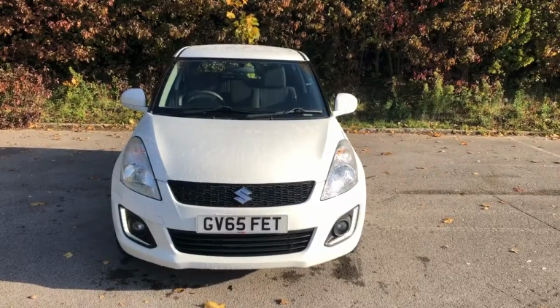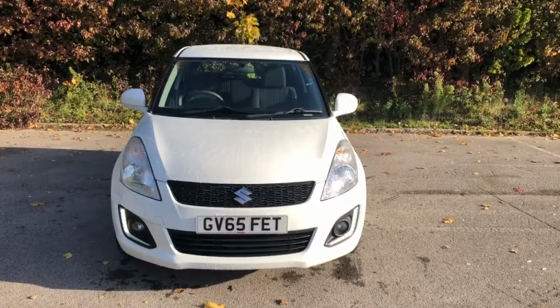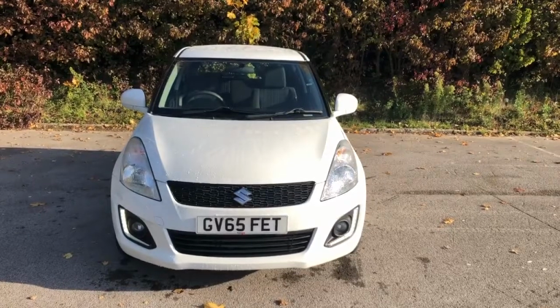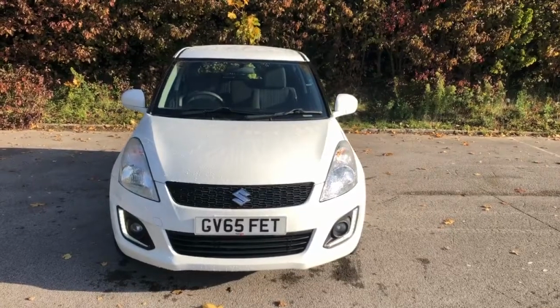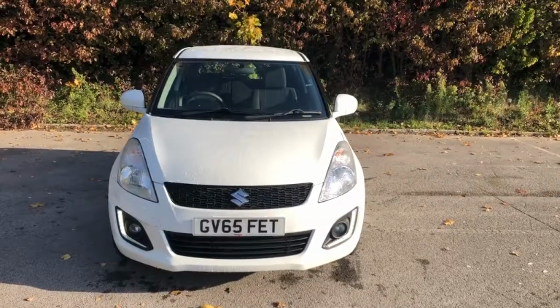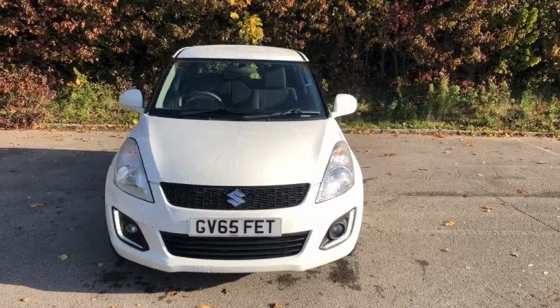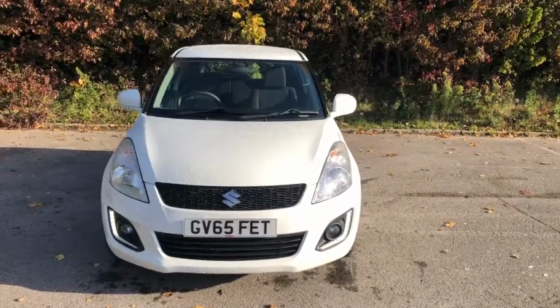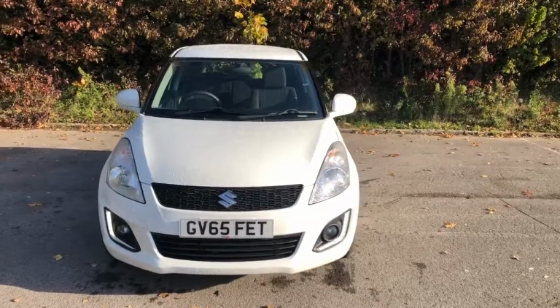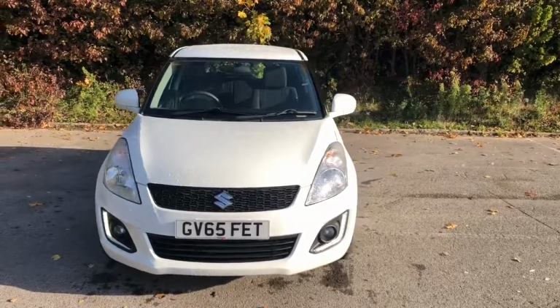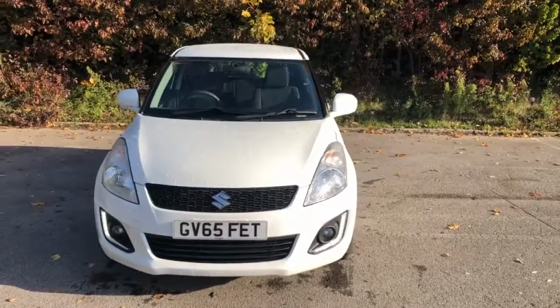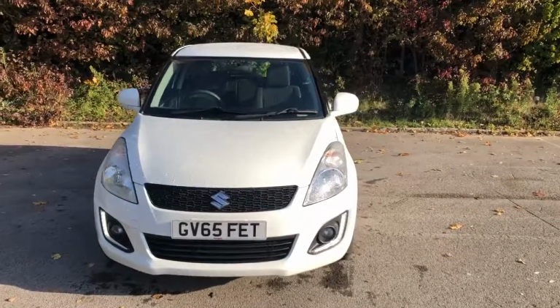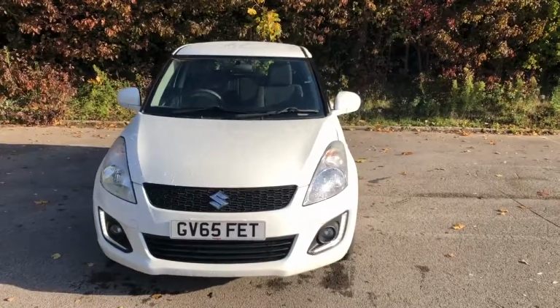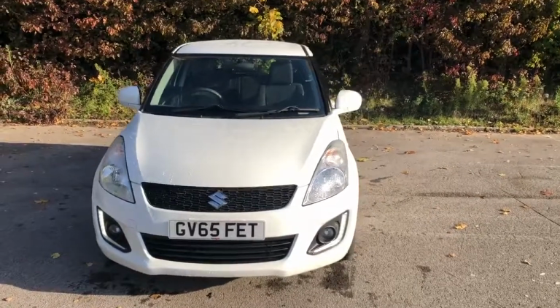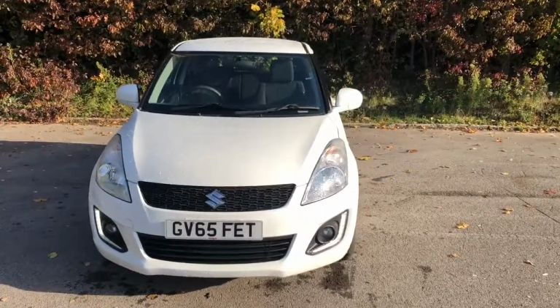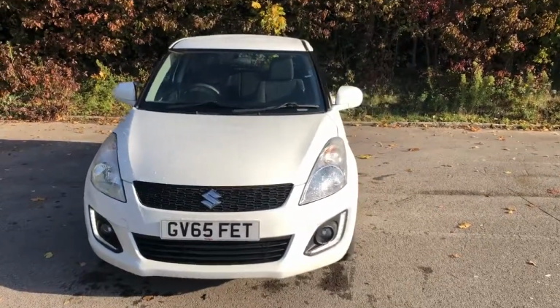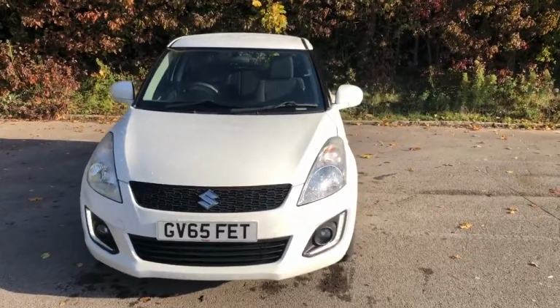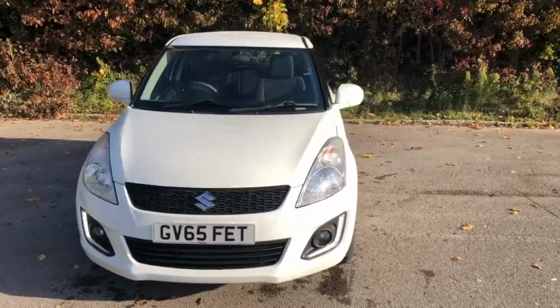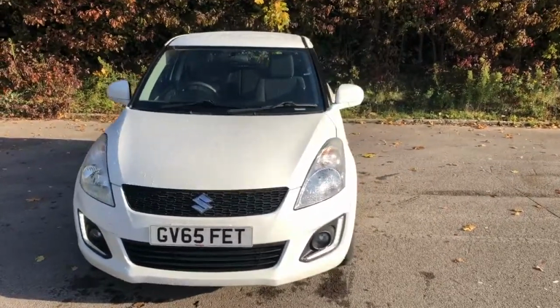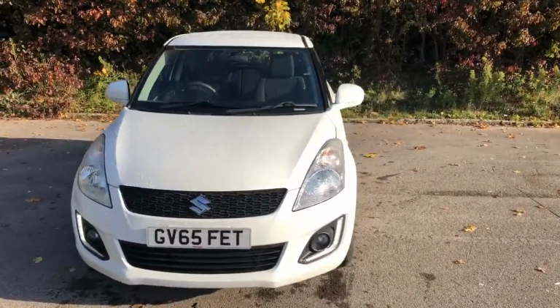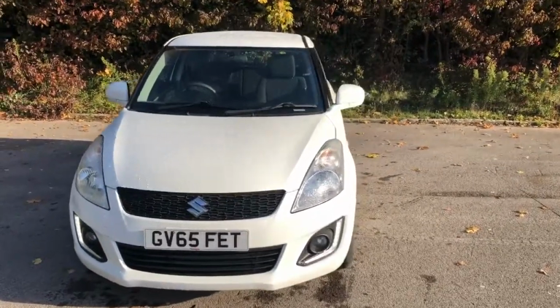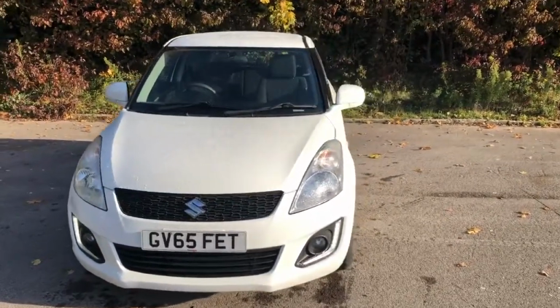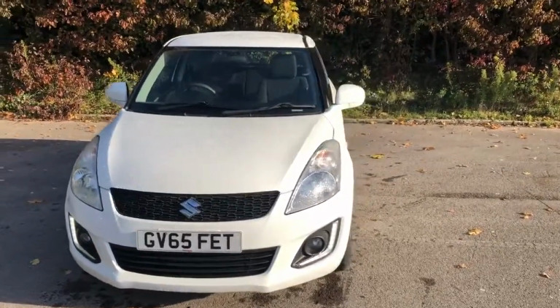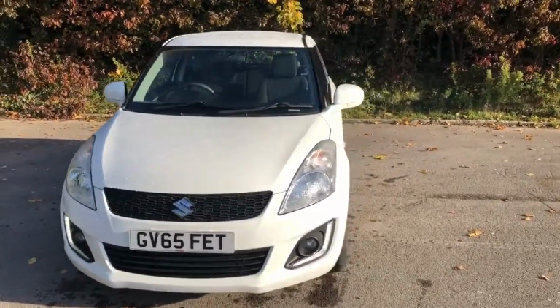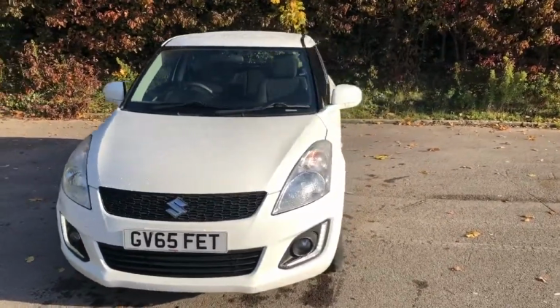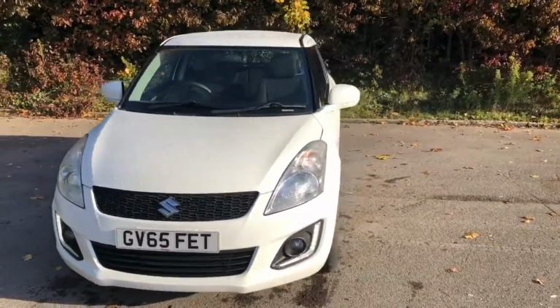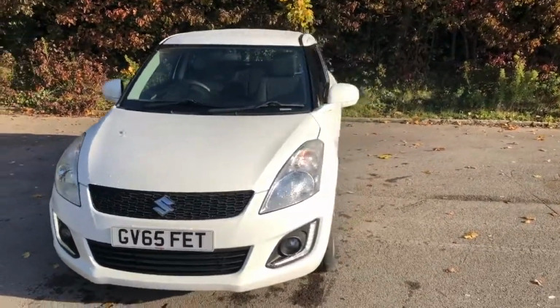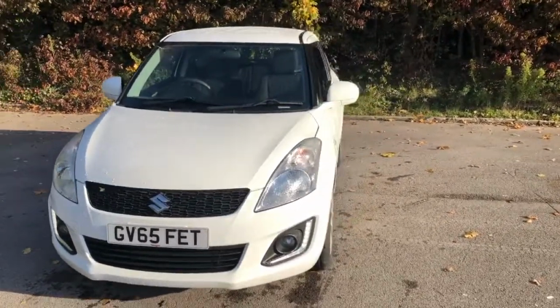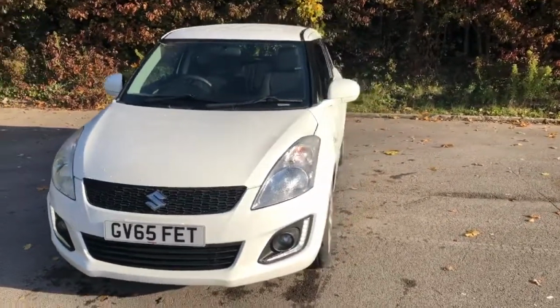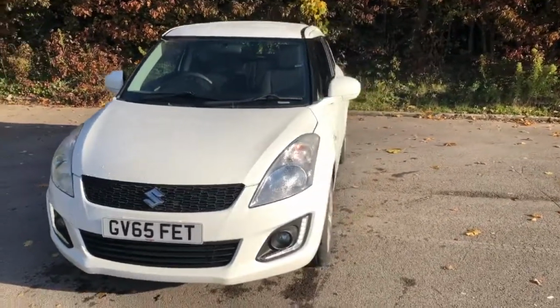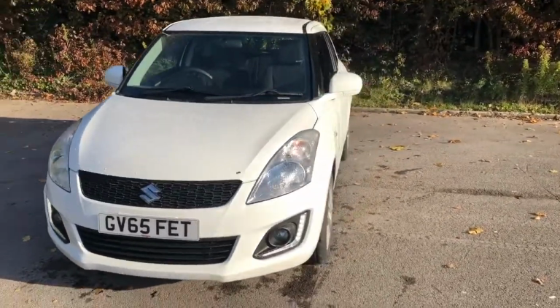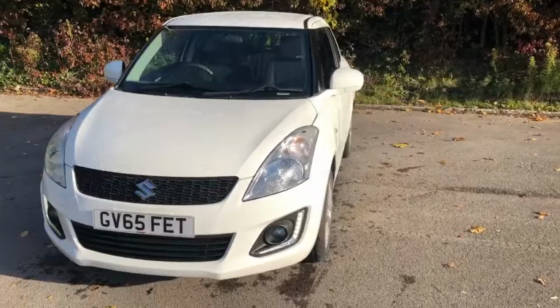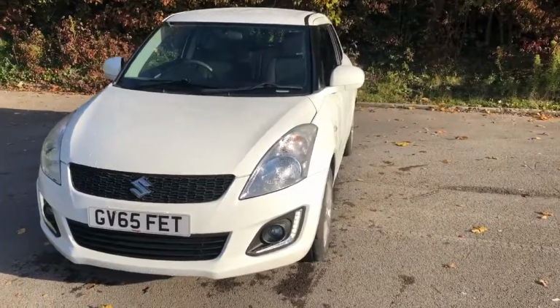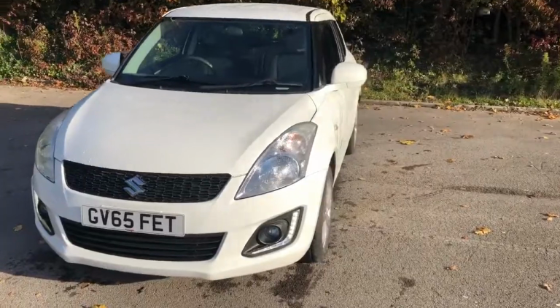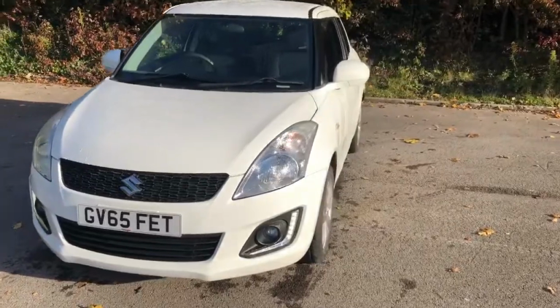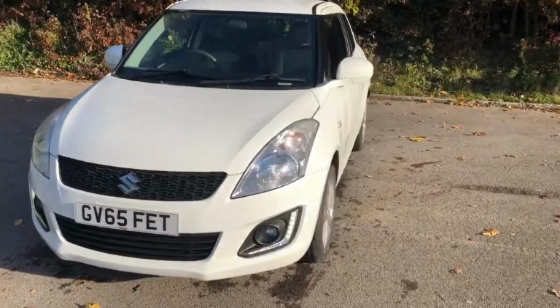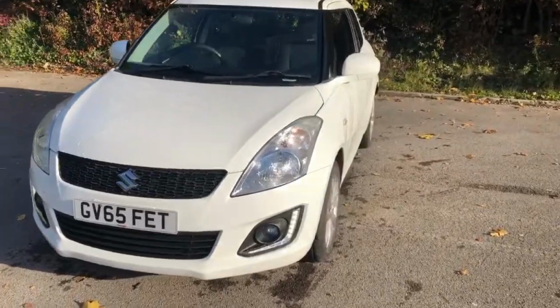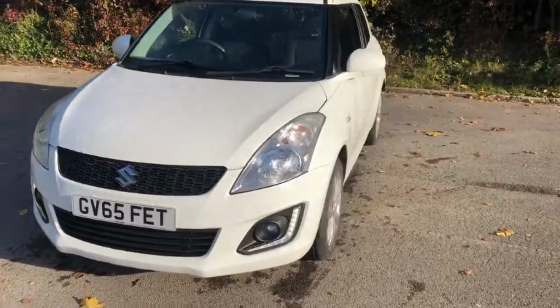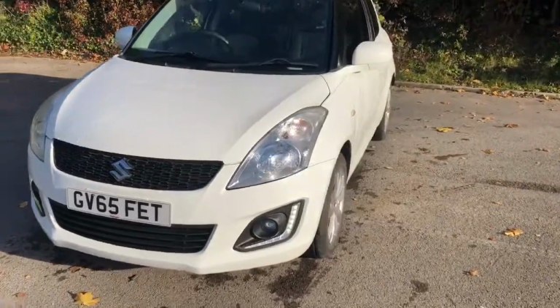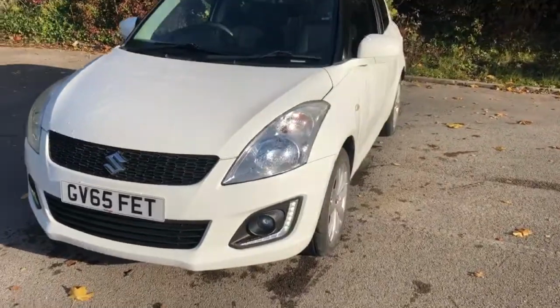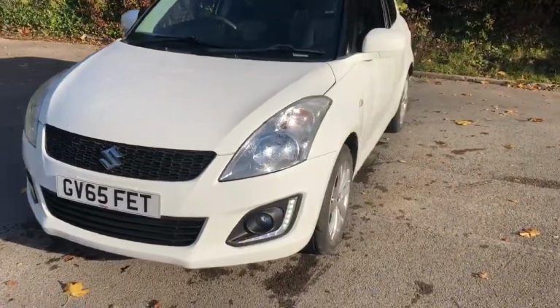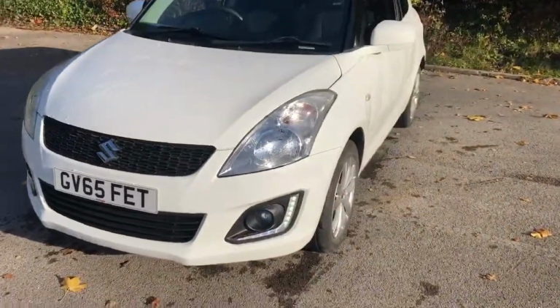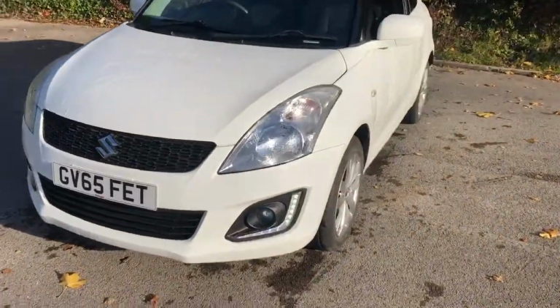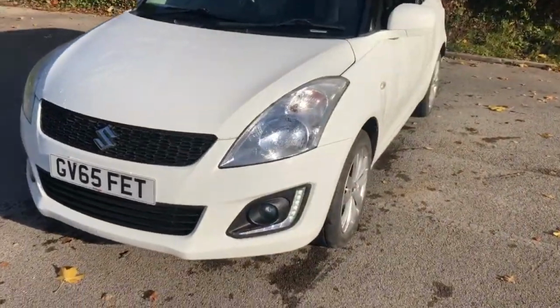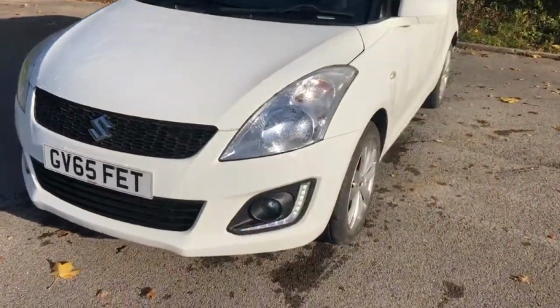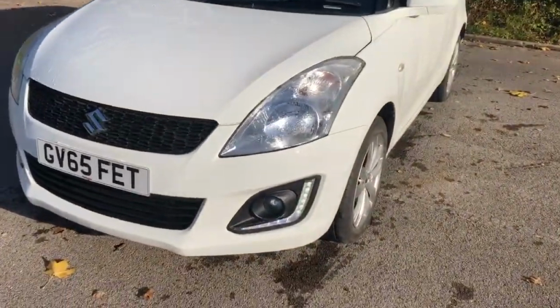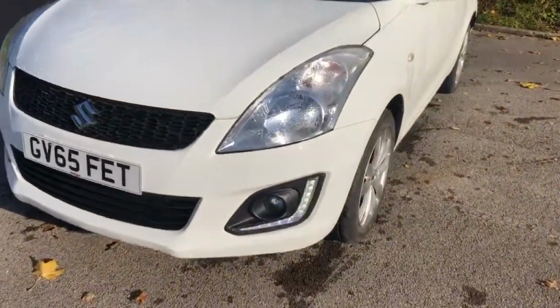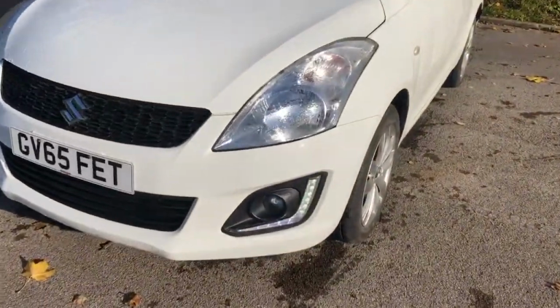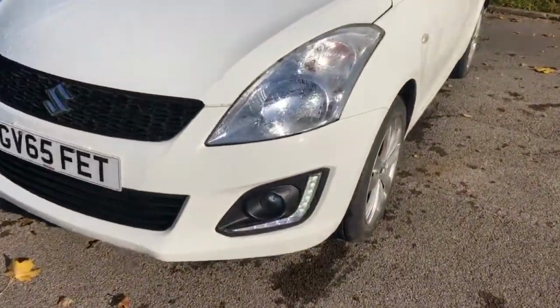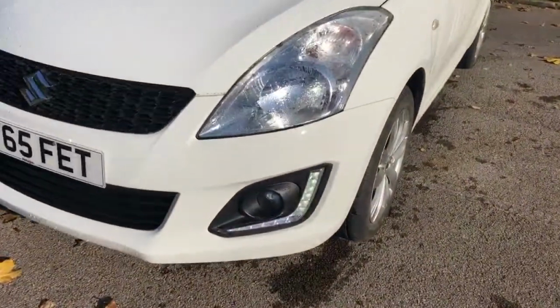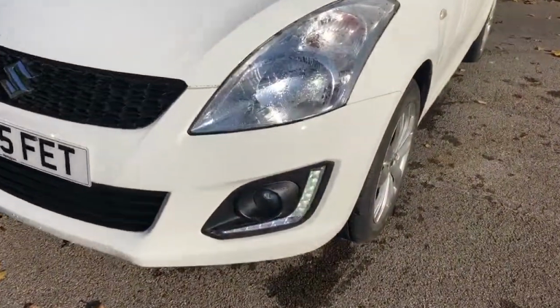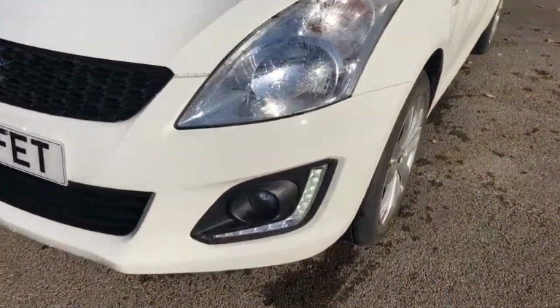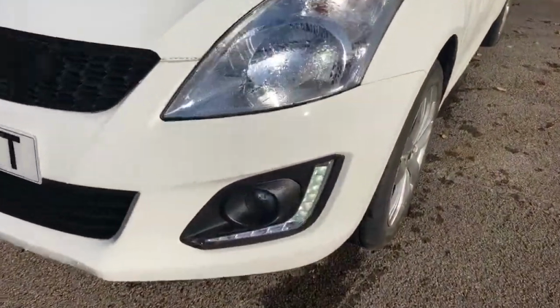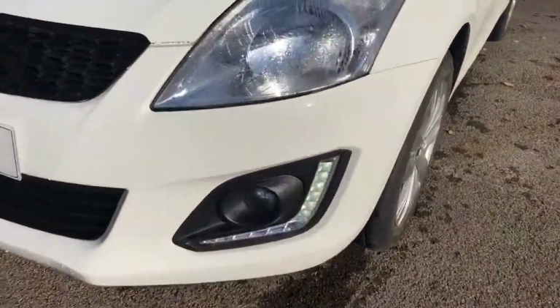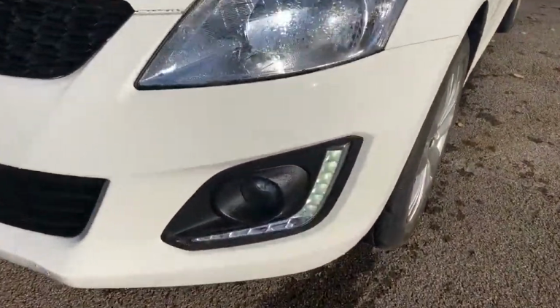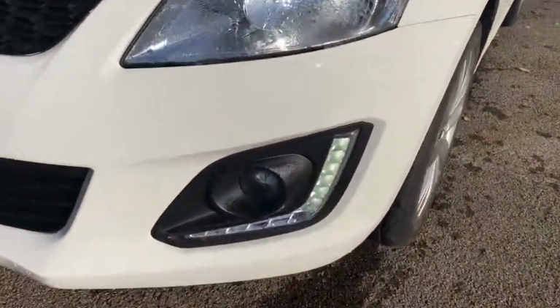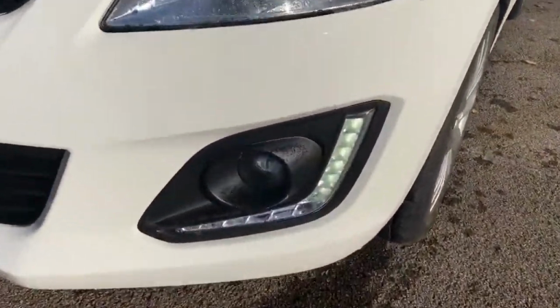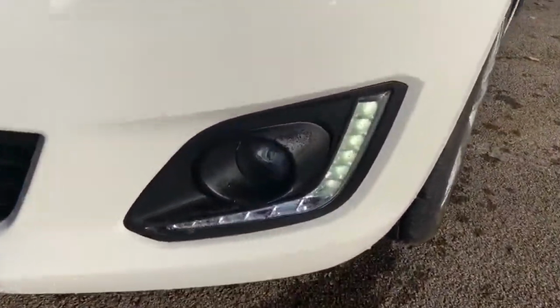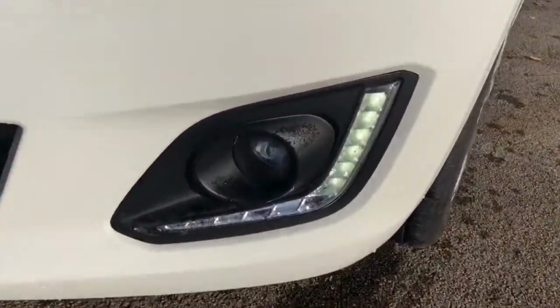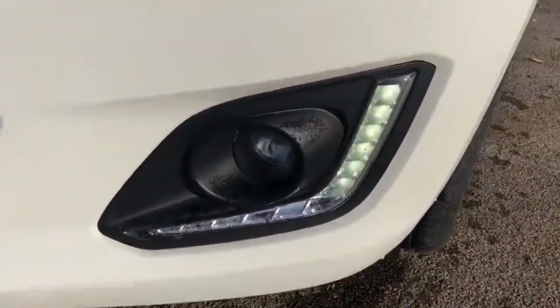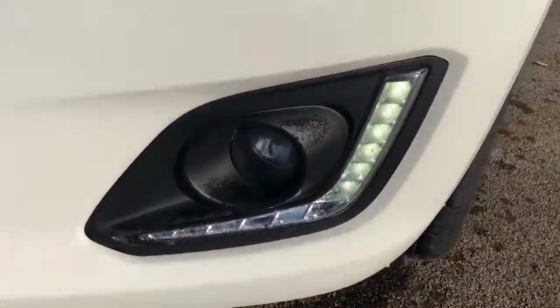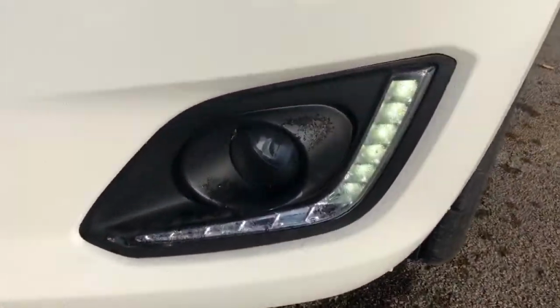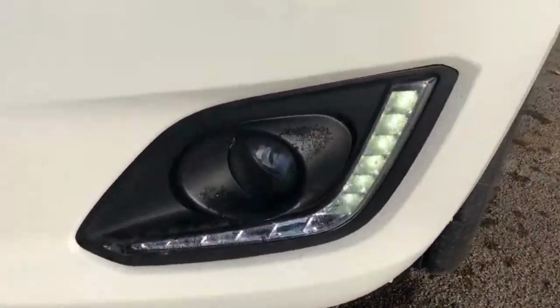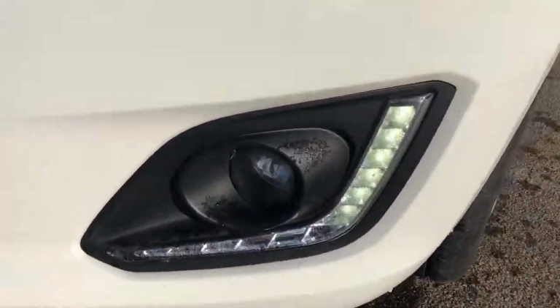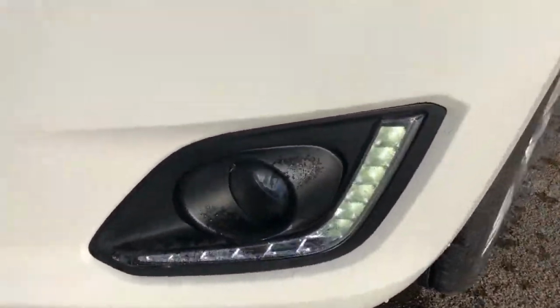Welcome to Pentagon Lincoln at Tritton Road. Here we have a 65 plate Suzuki Swift. It does come fitted with daytime running lights and front fog lamps.